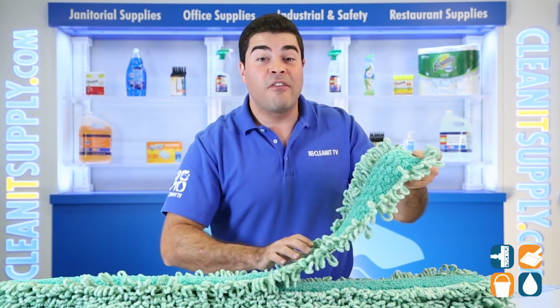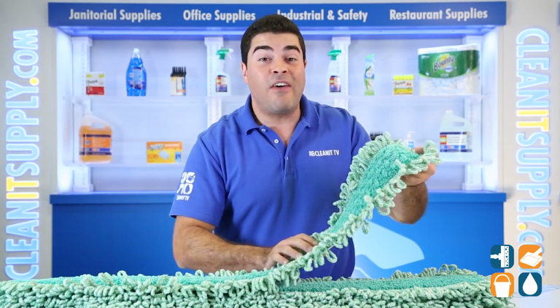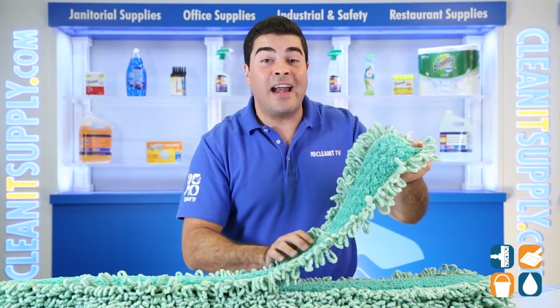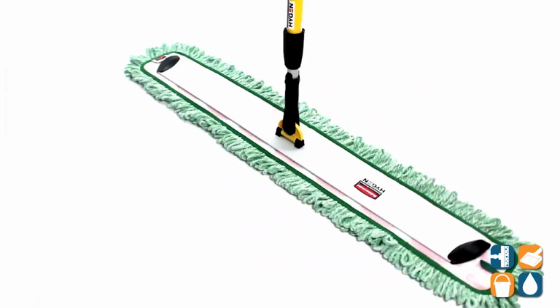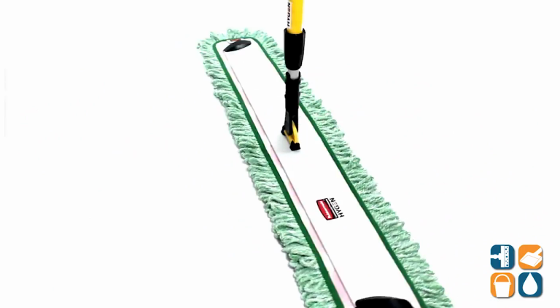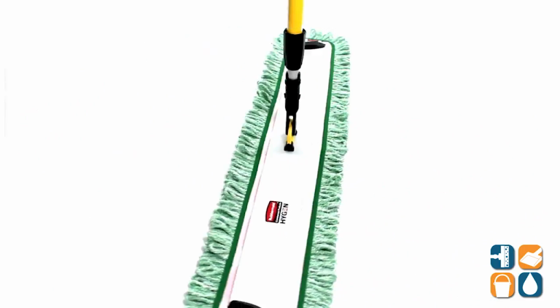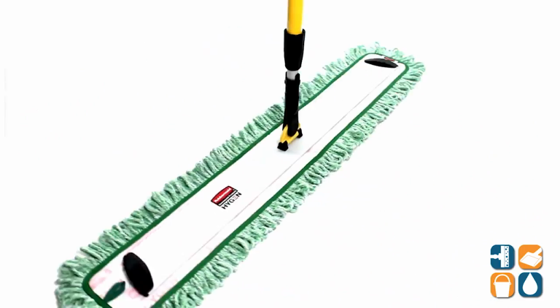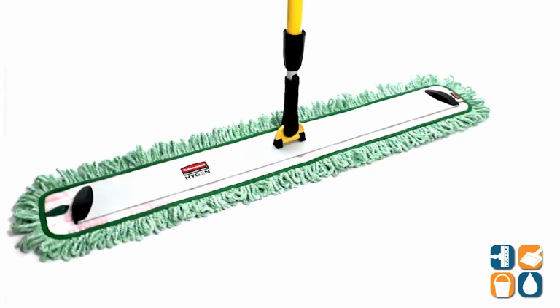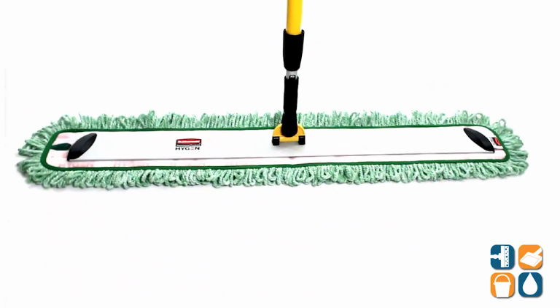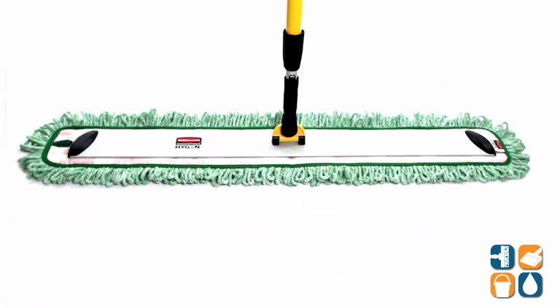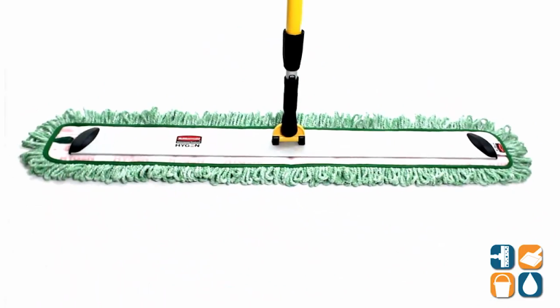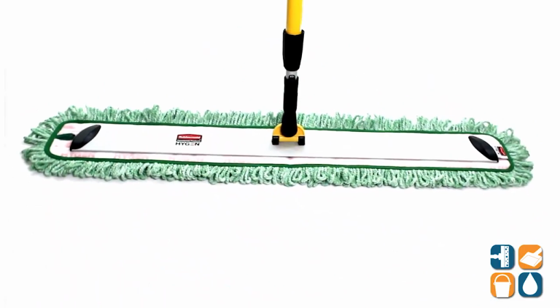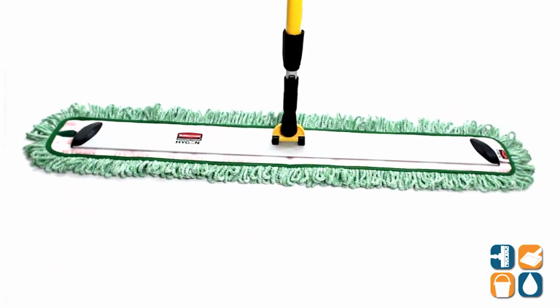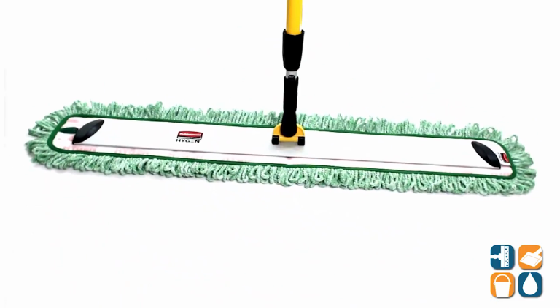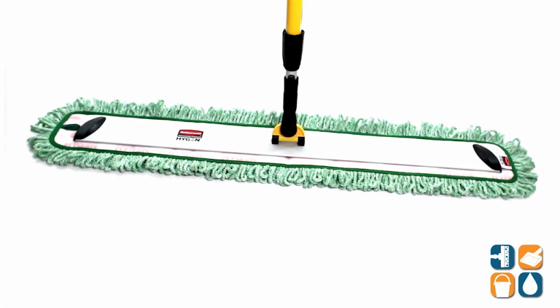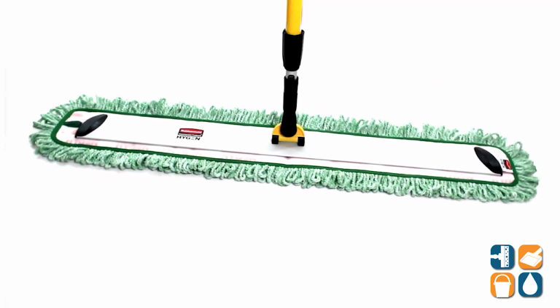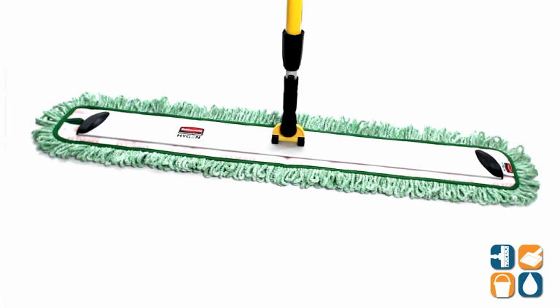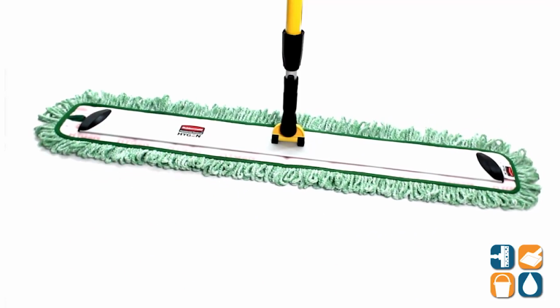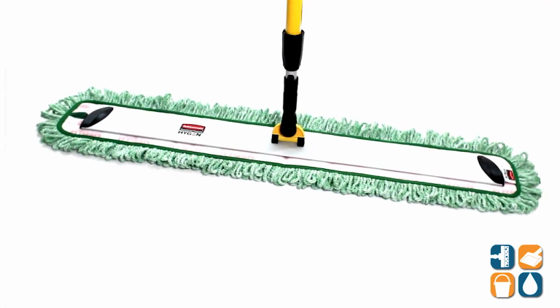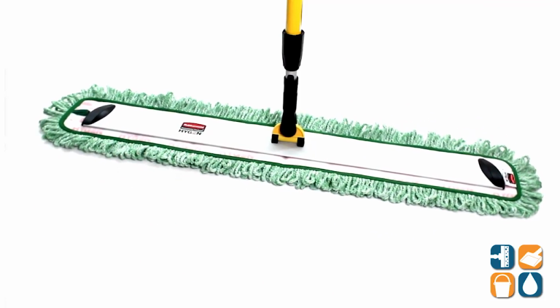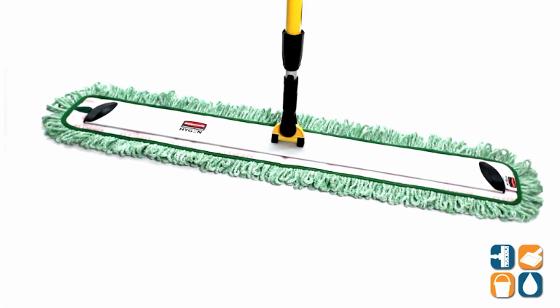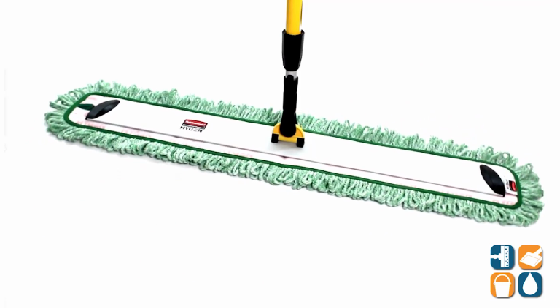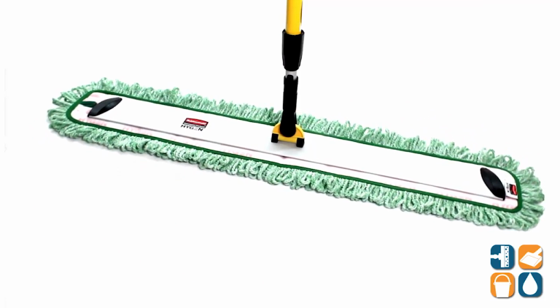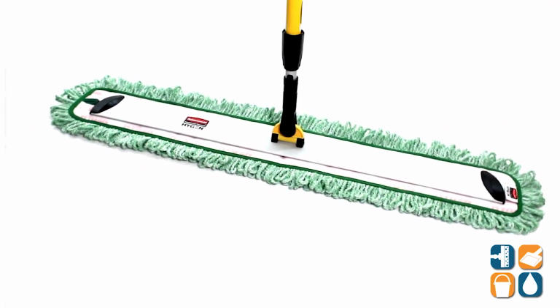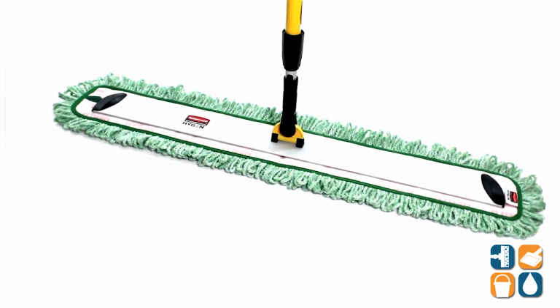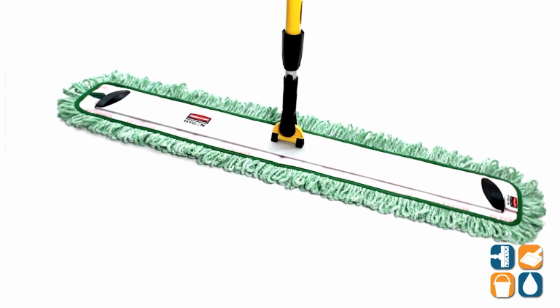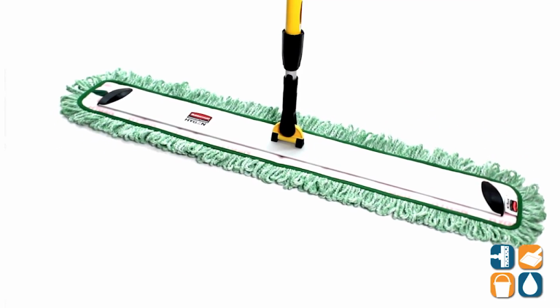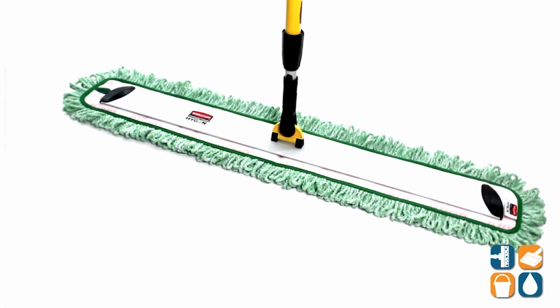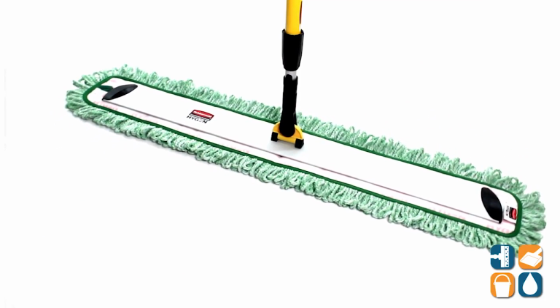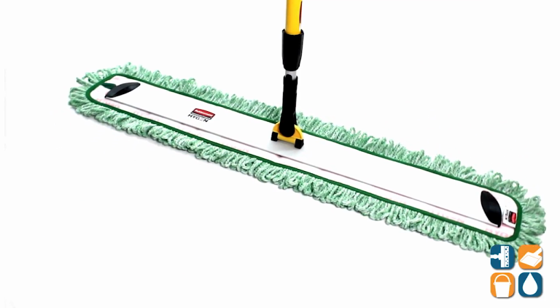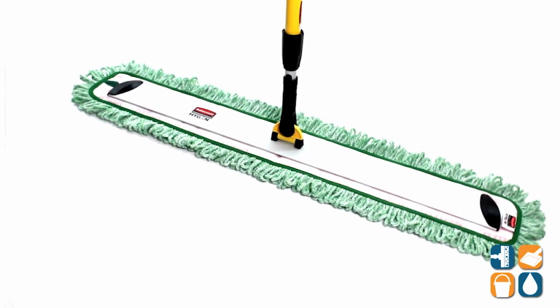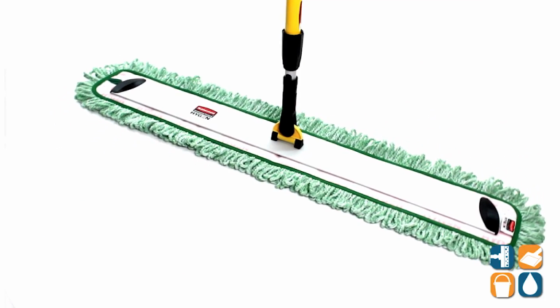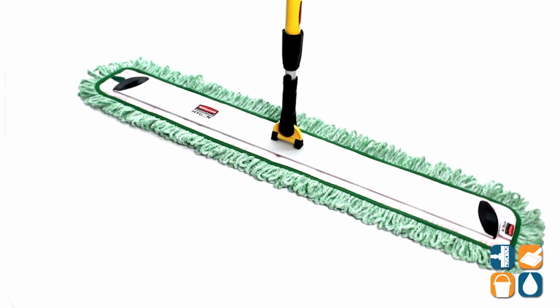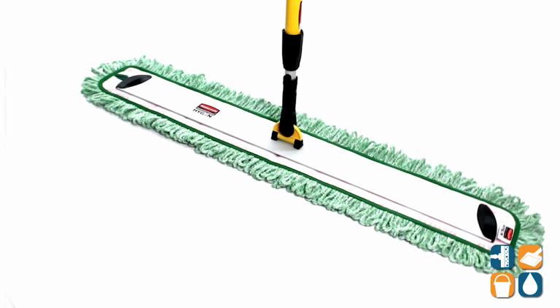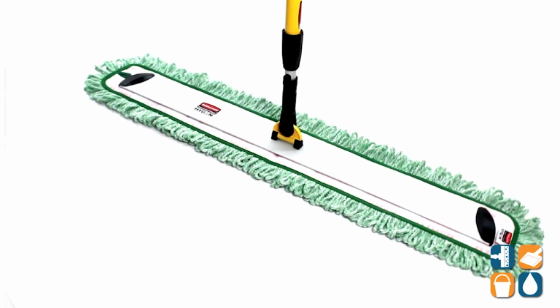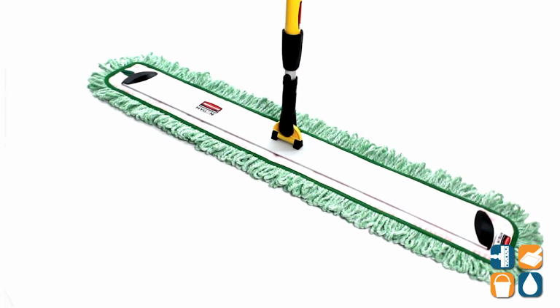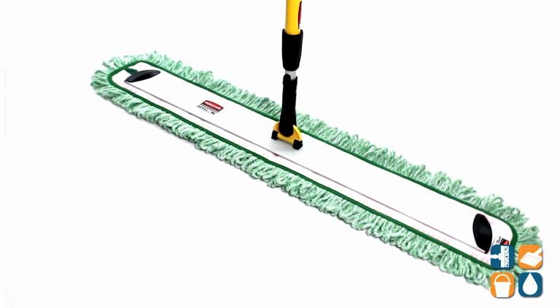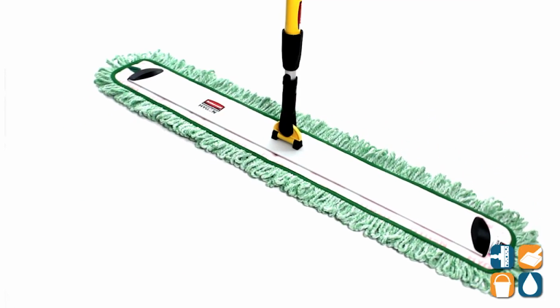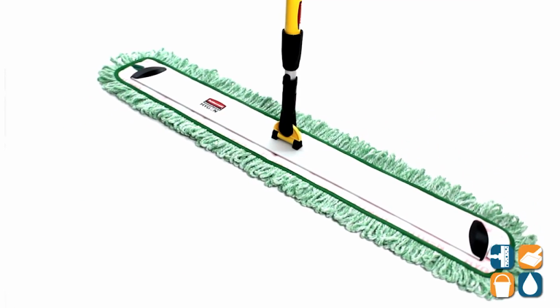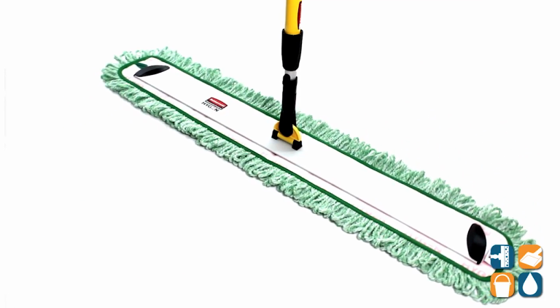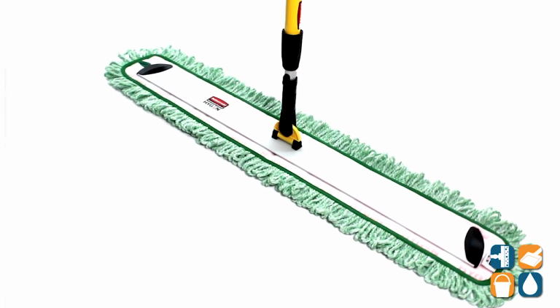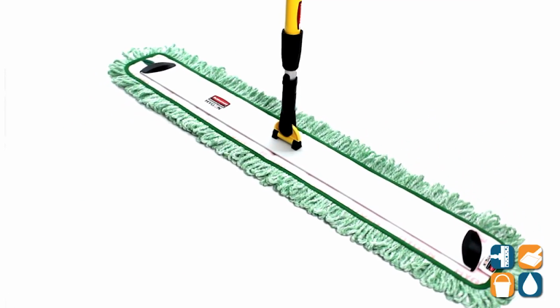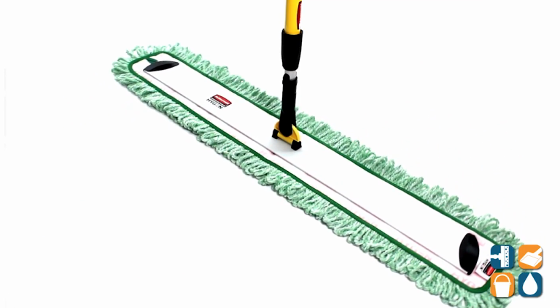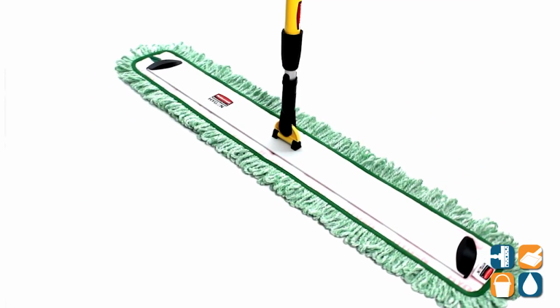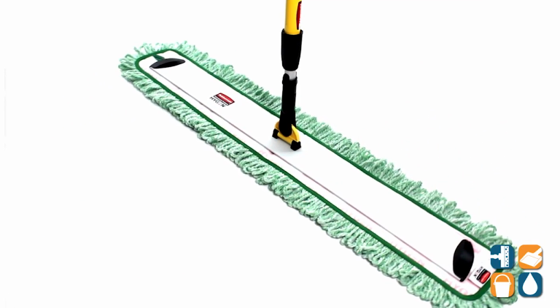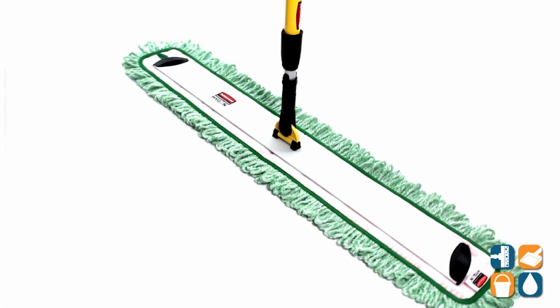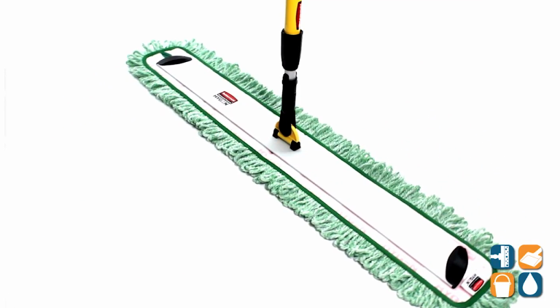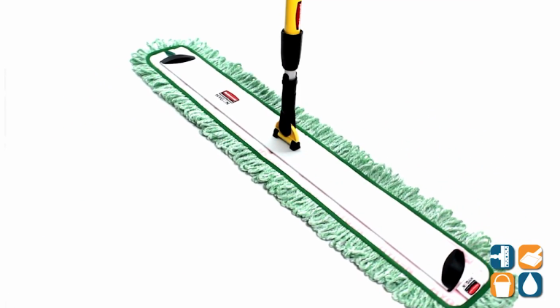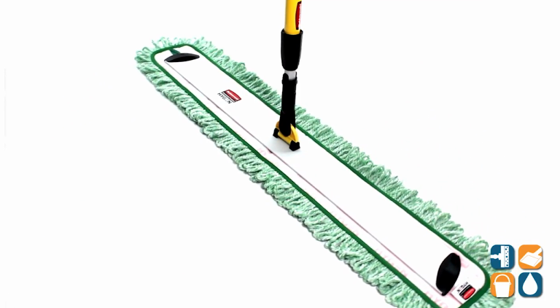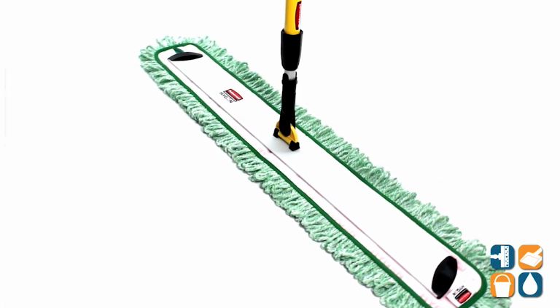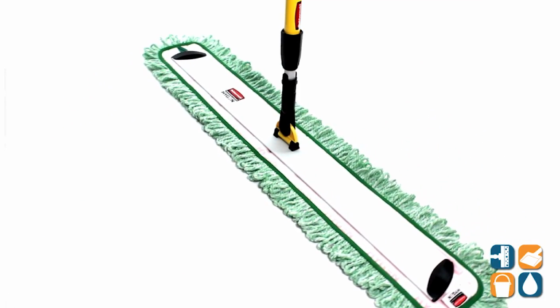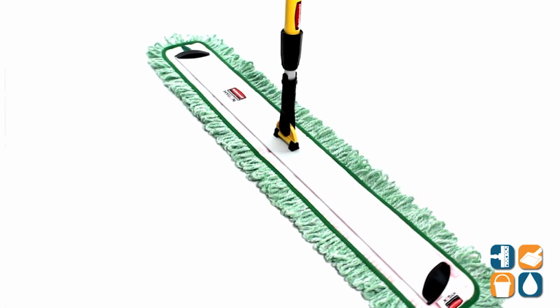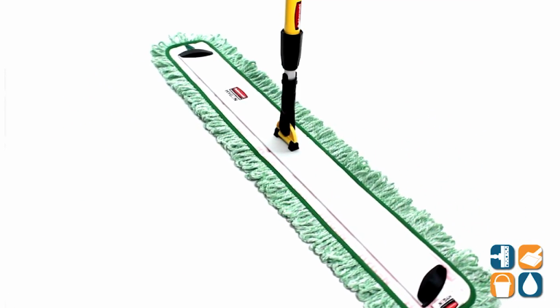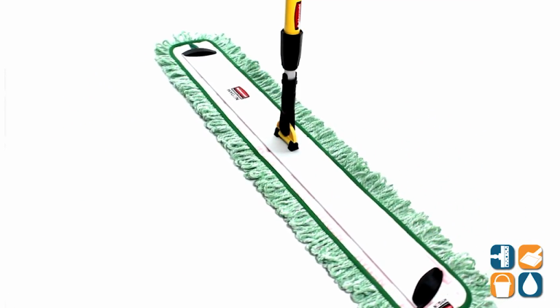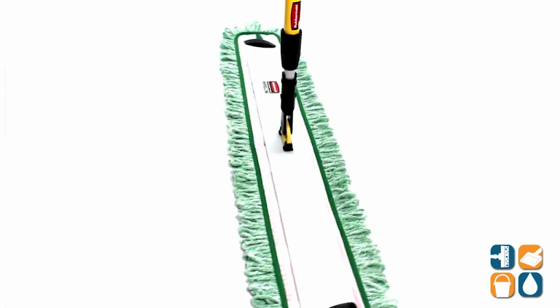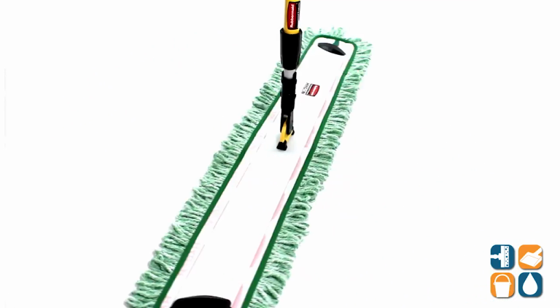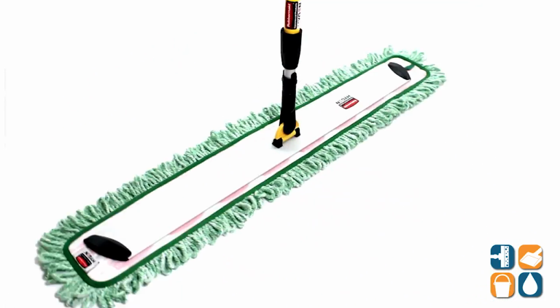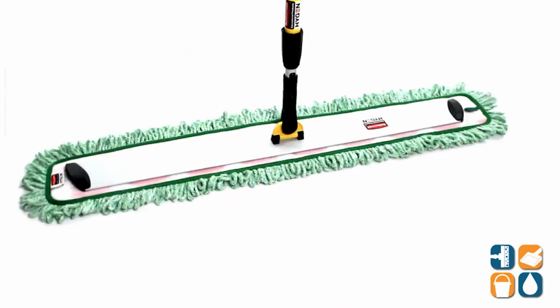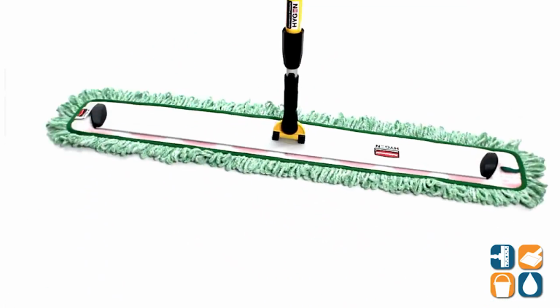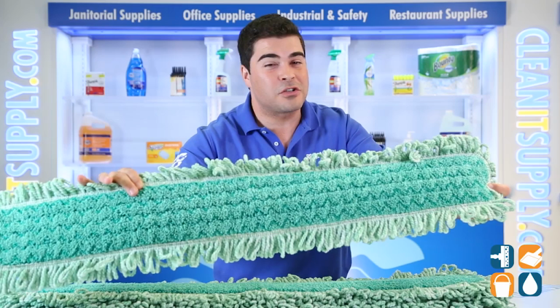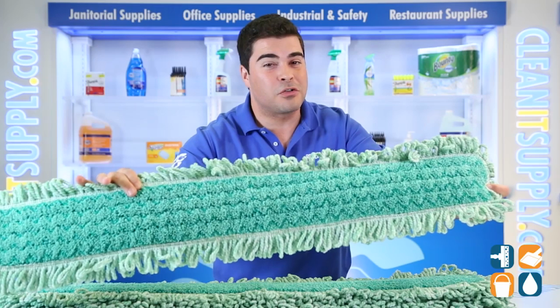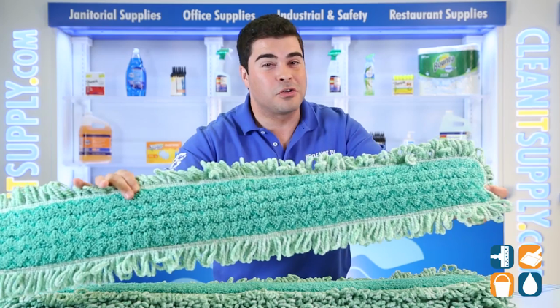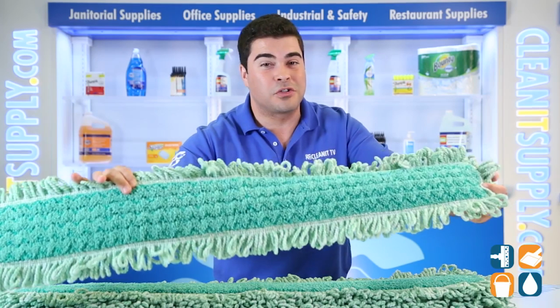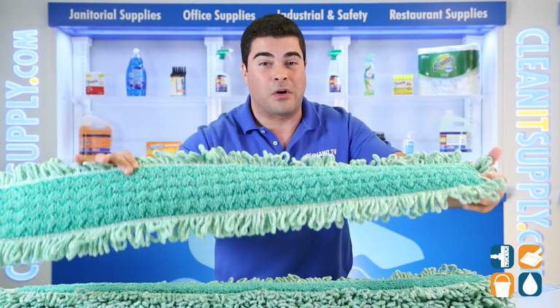Finally, the green tass color coding helps prevent cross contamination, so these mops are ideal for environments where sanitation is crucial.